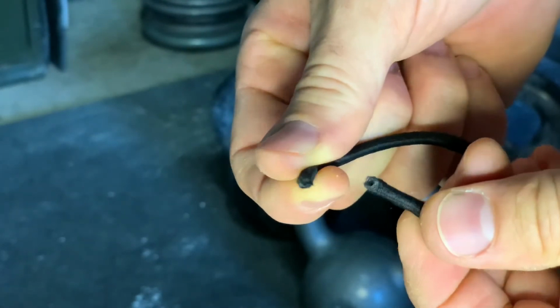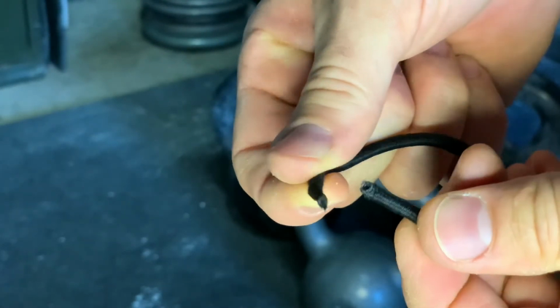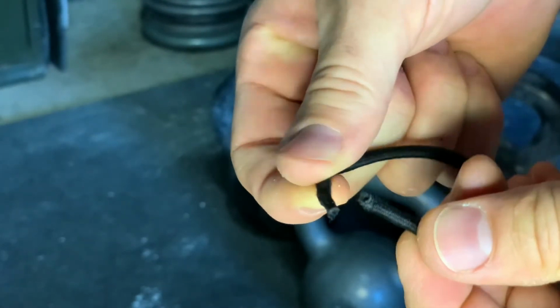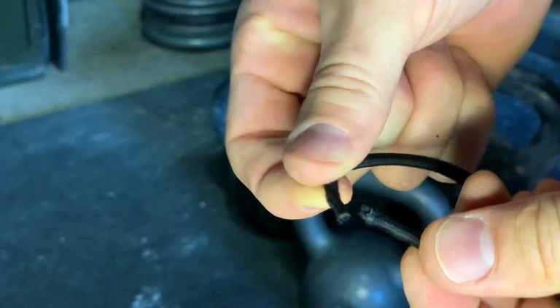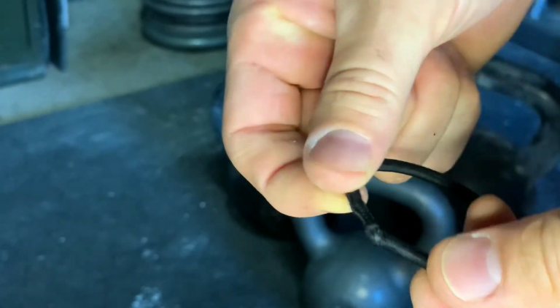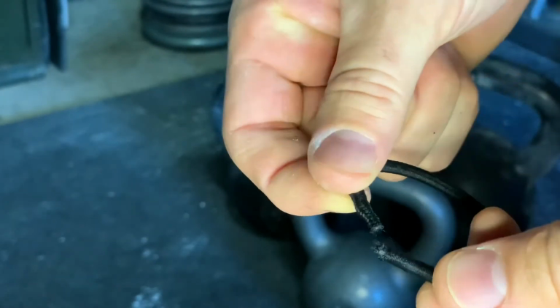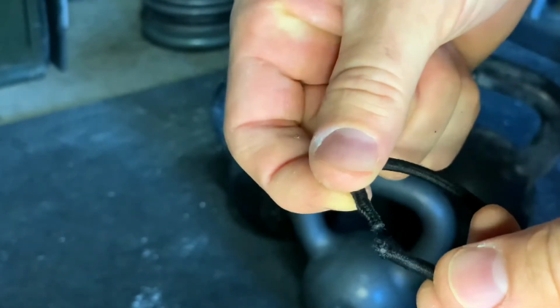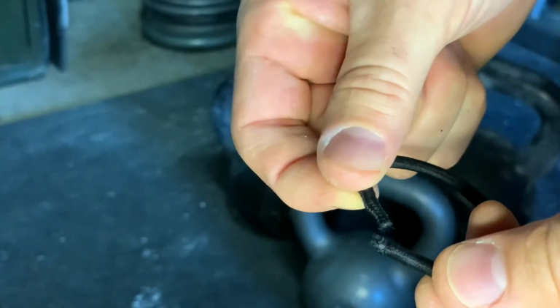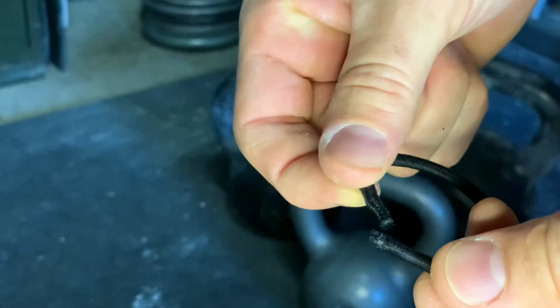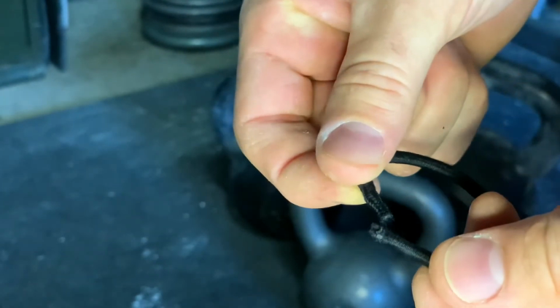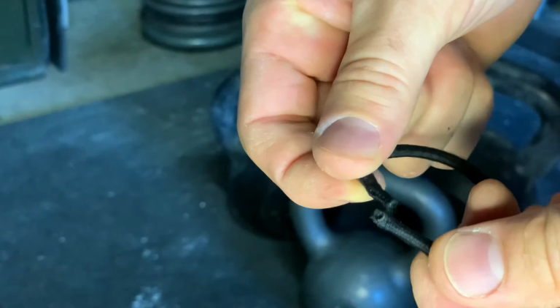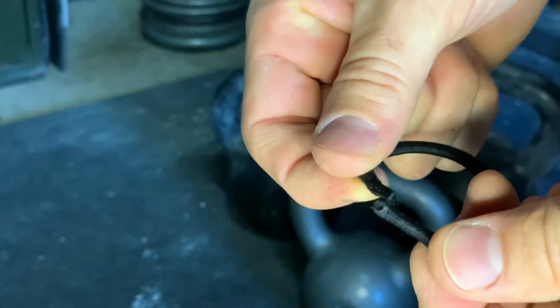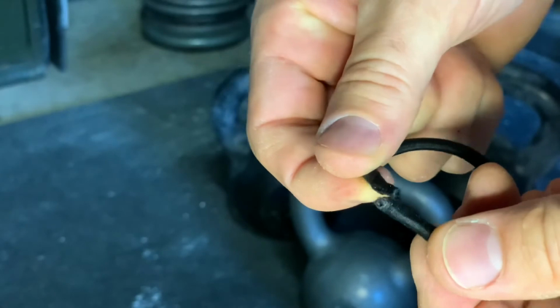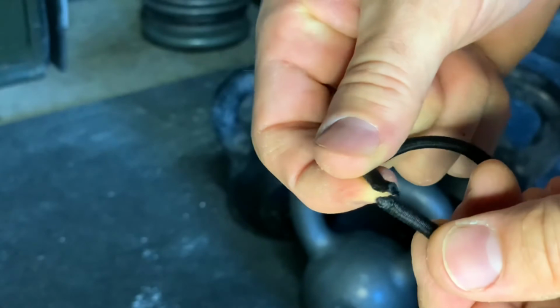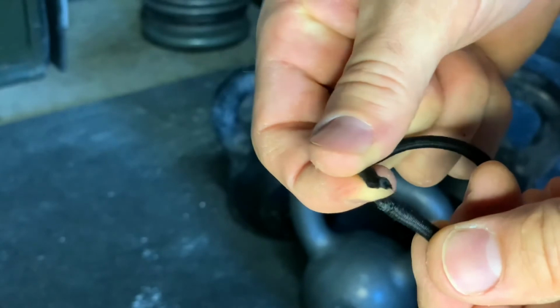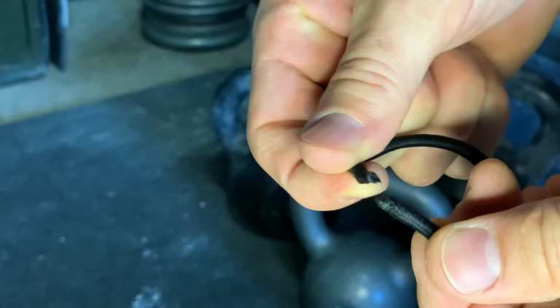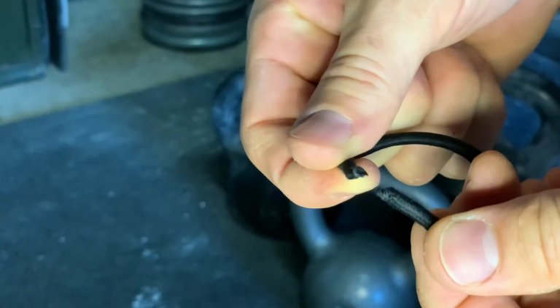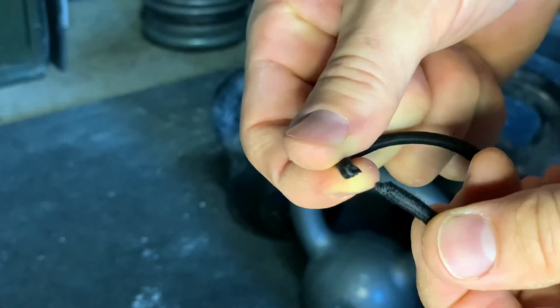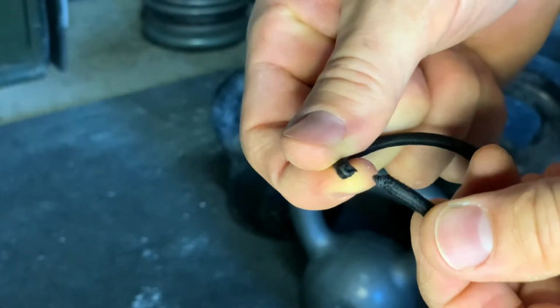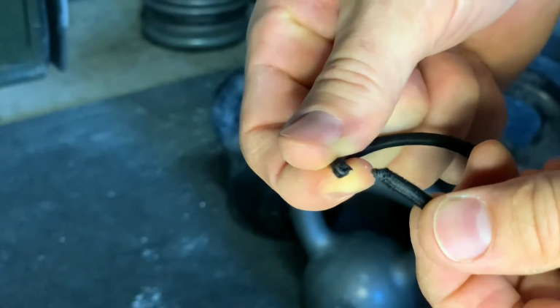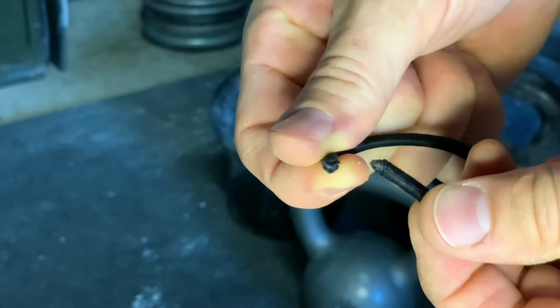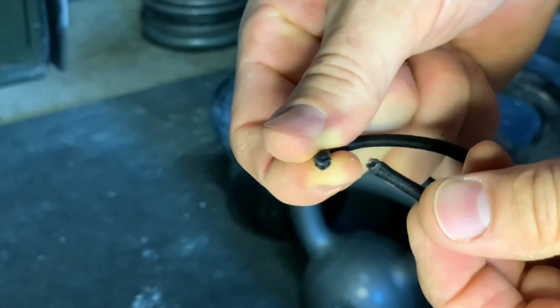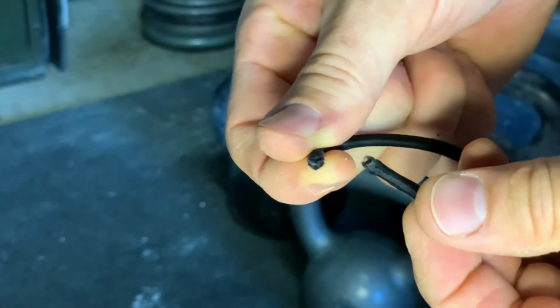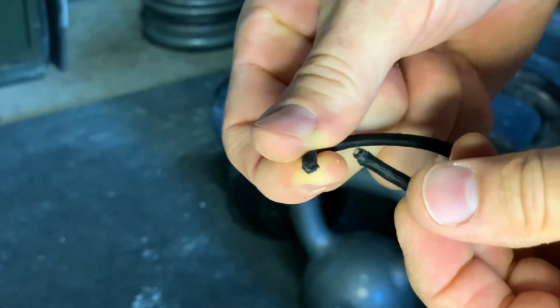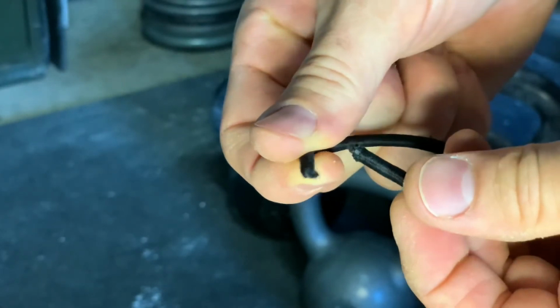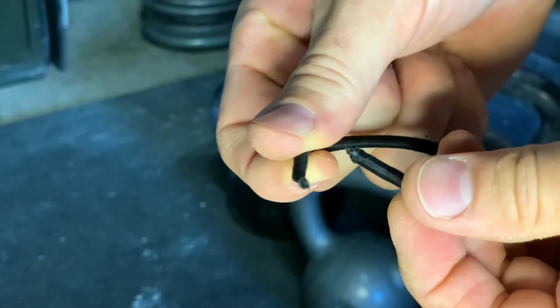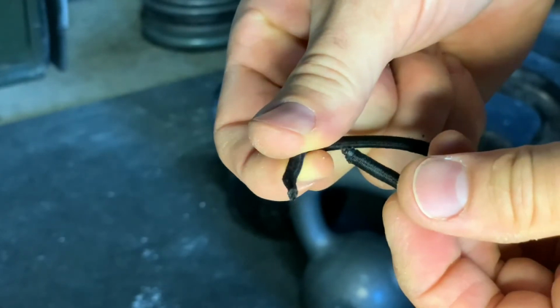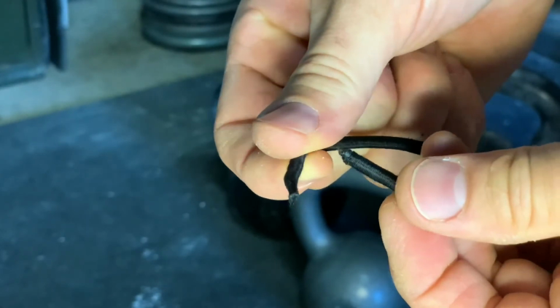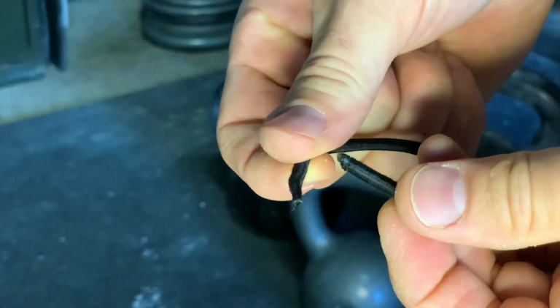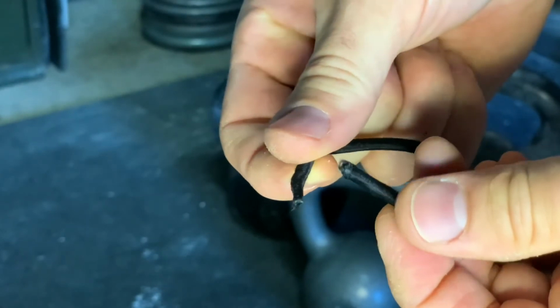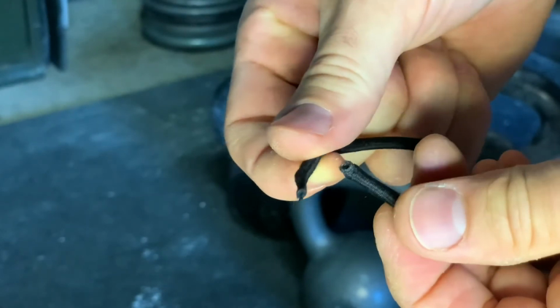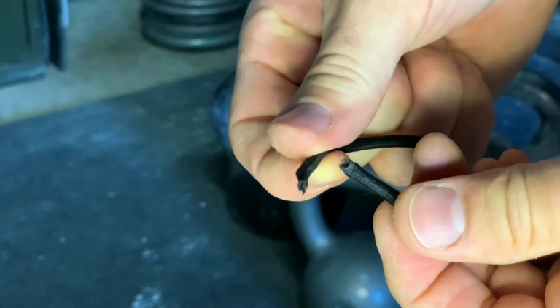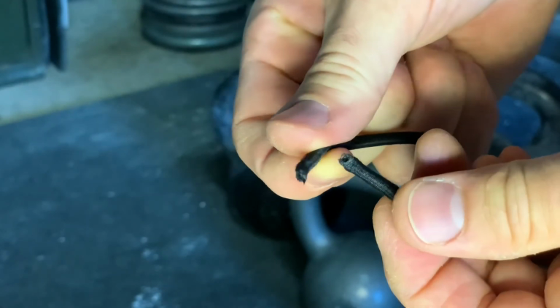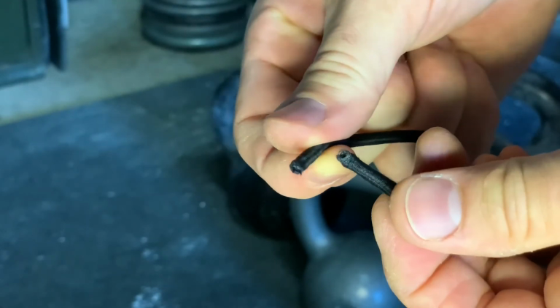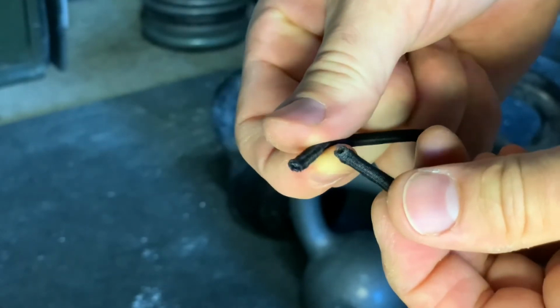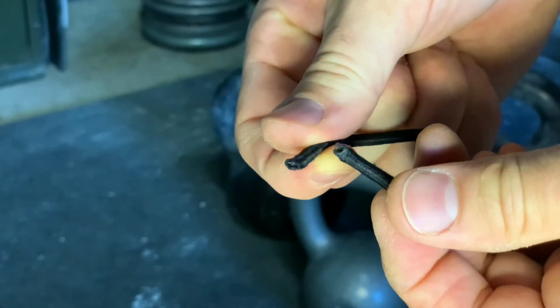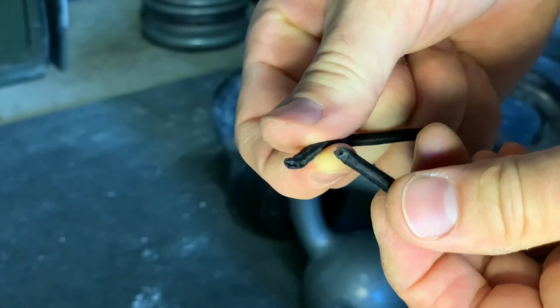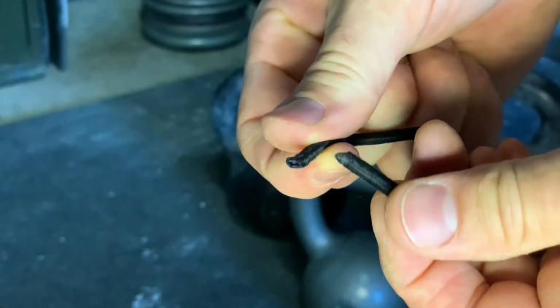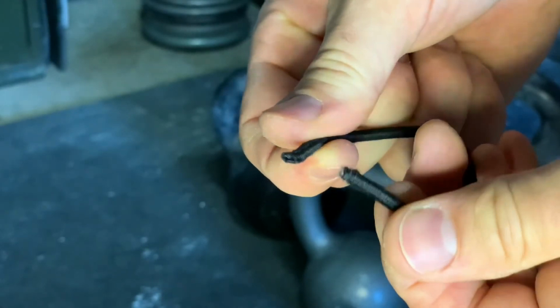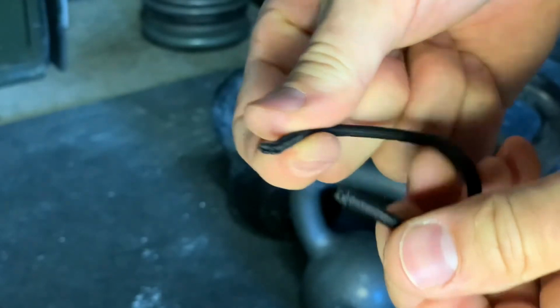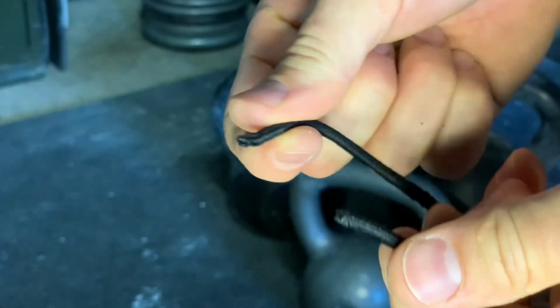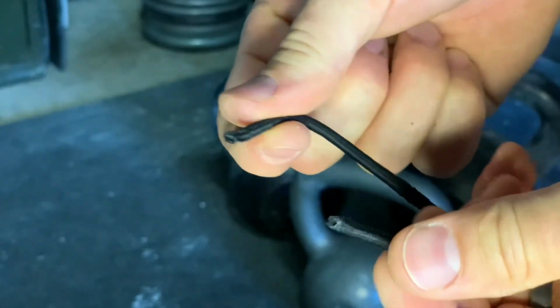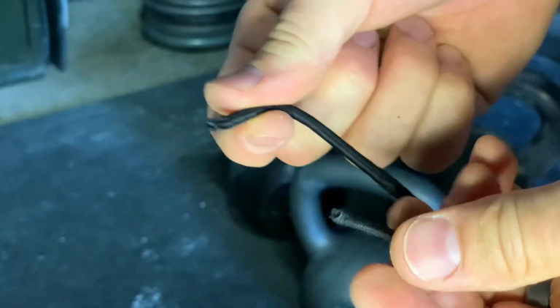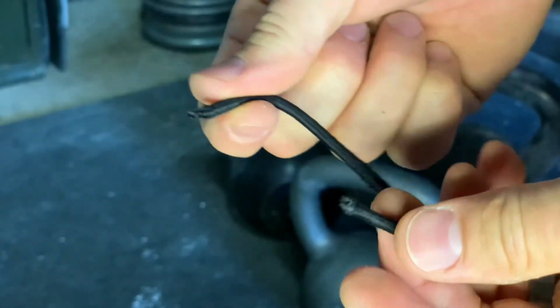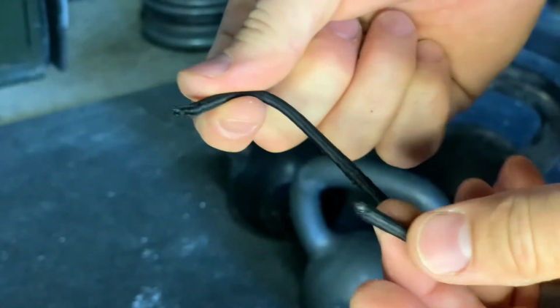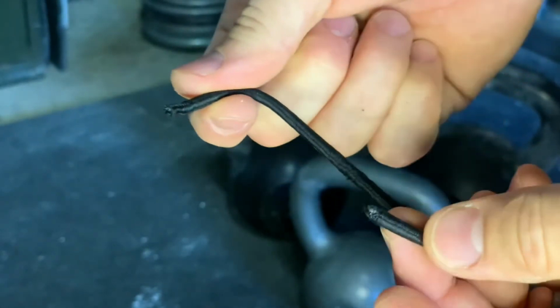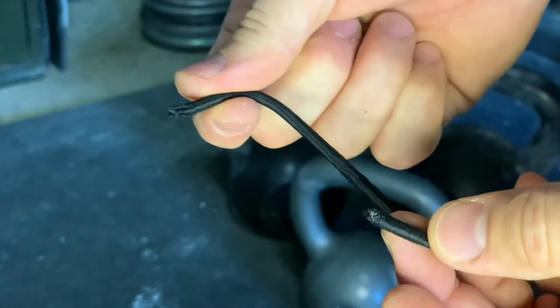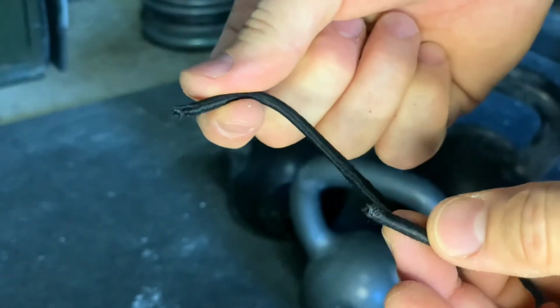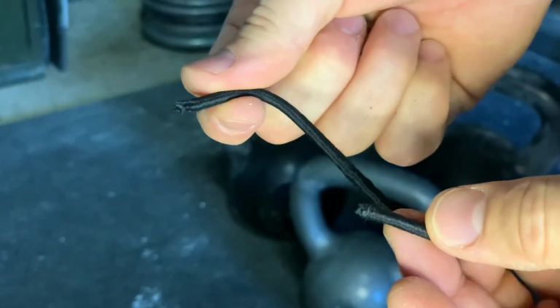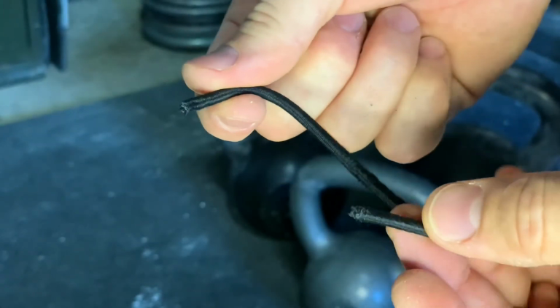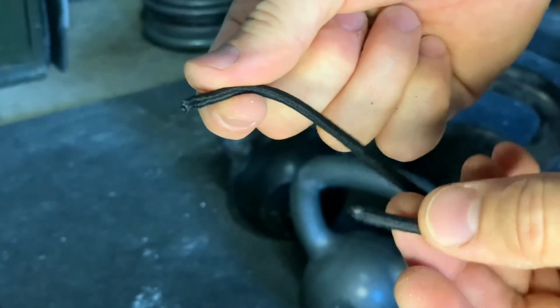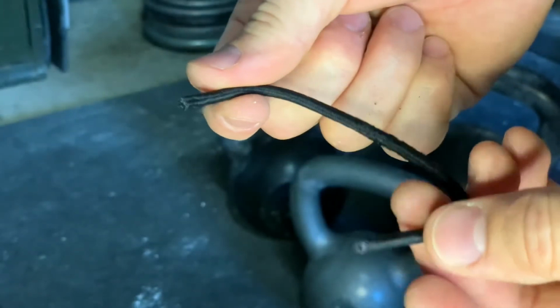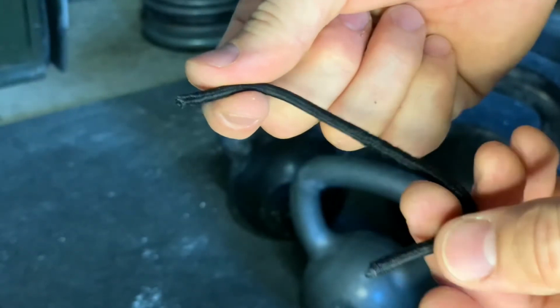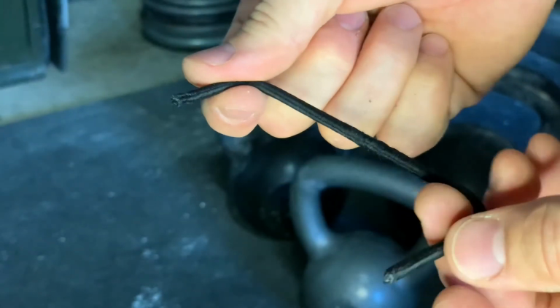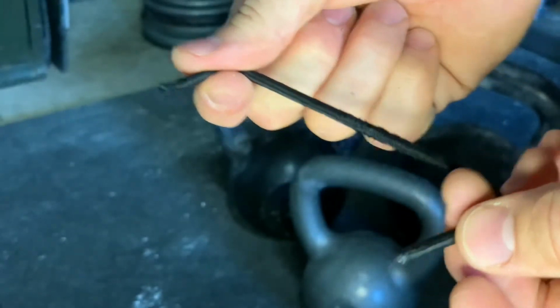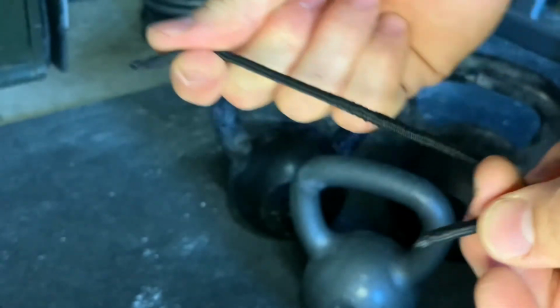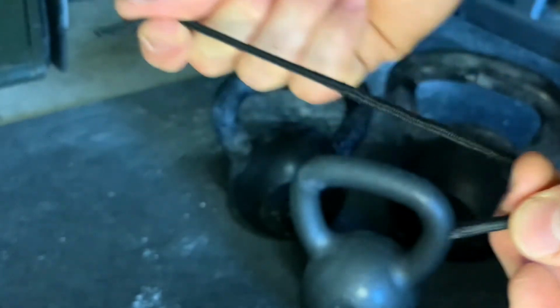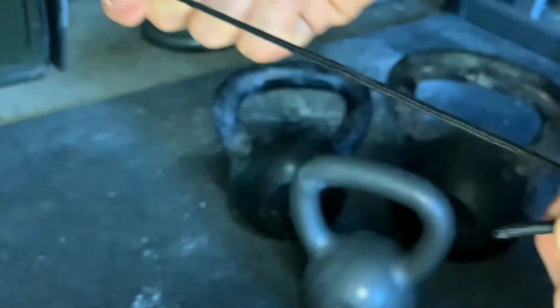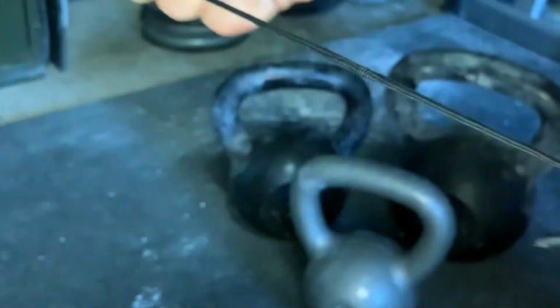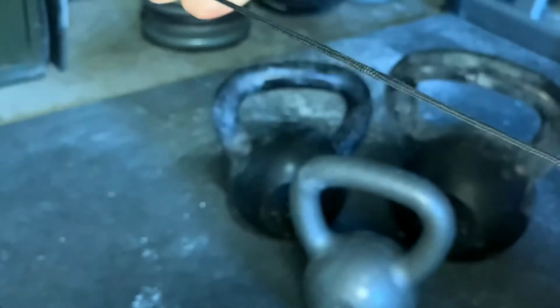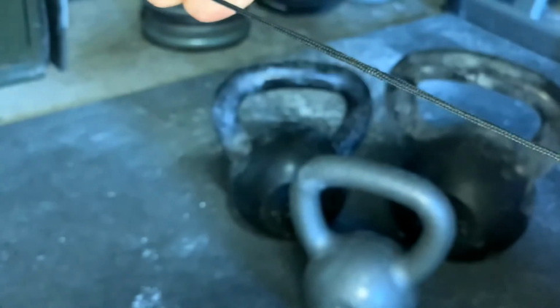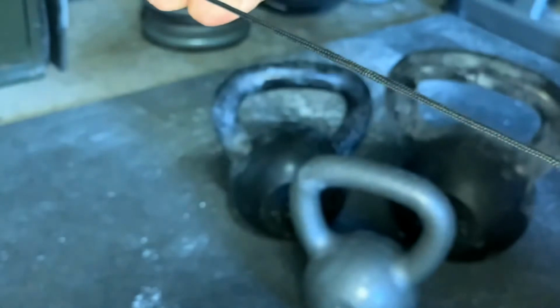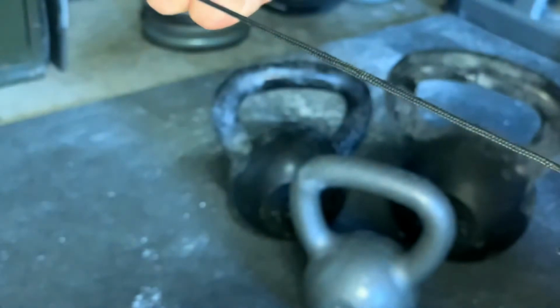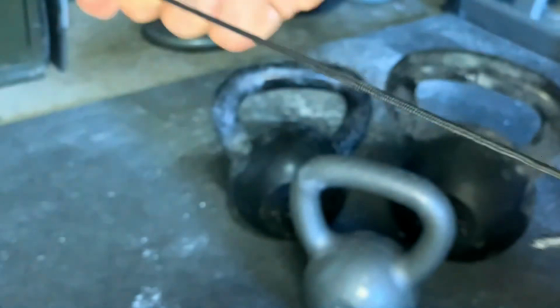But to each their own — use the gear that you want to use. However, if you'd like to keep your mic secured, use the mic loop.